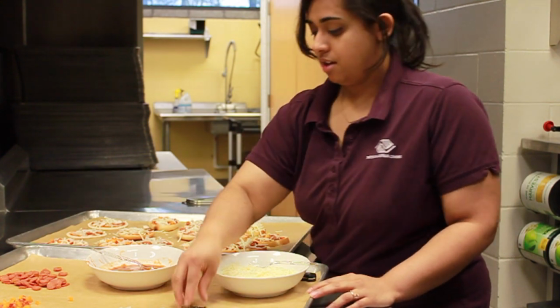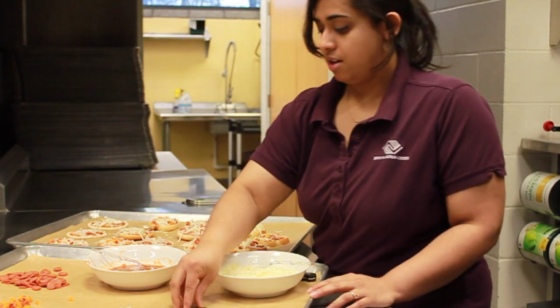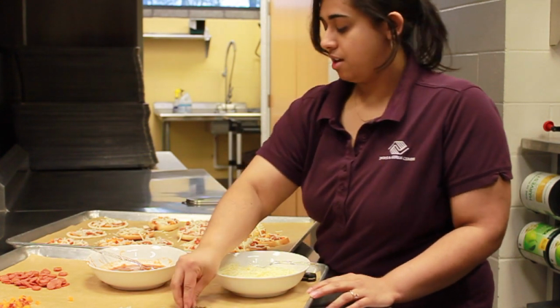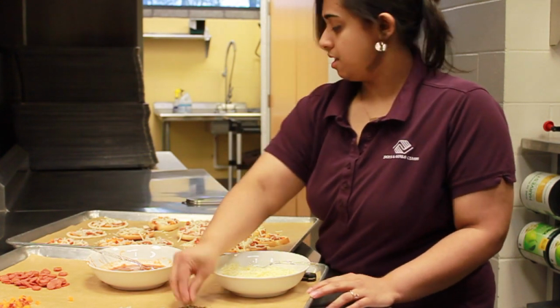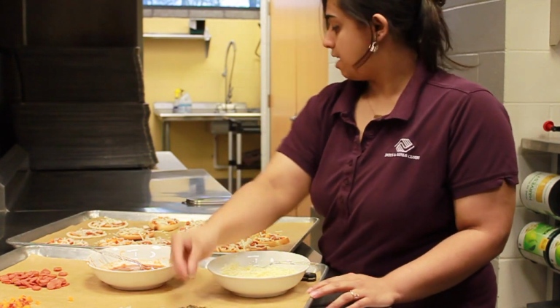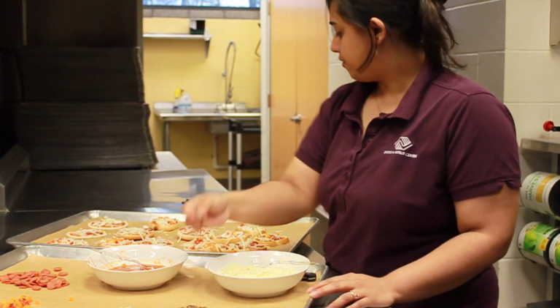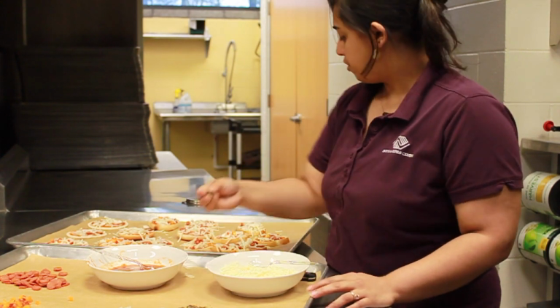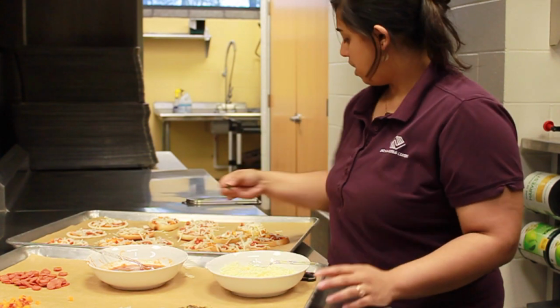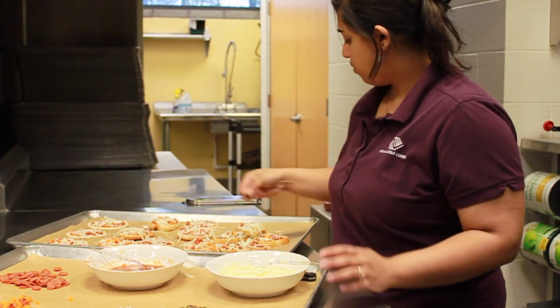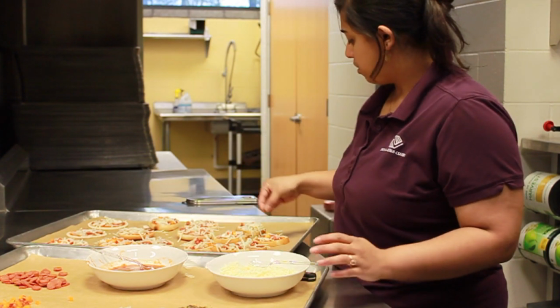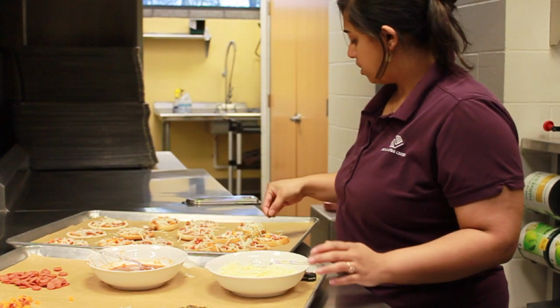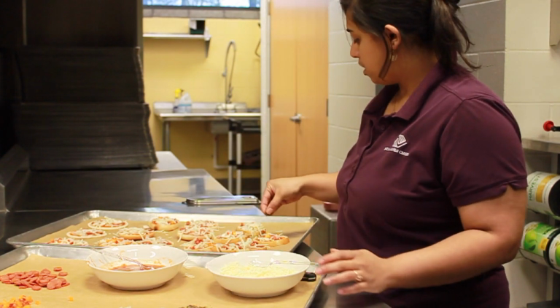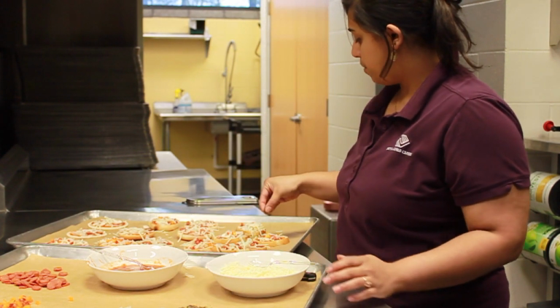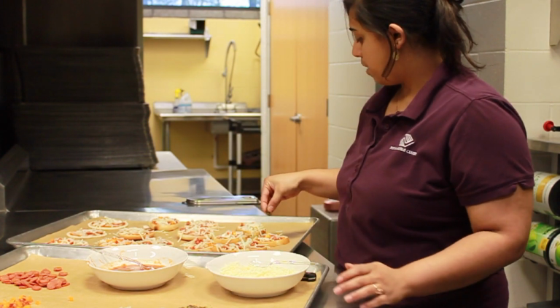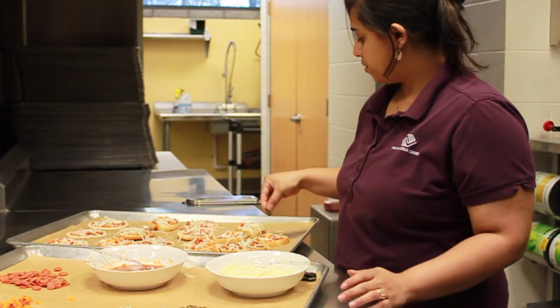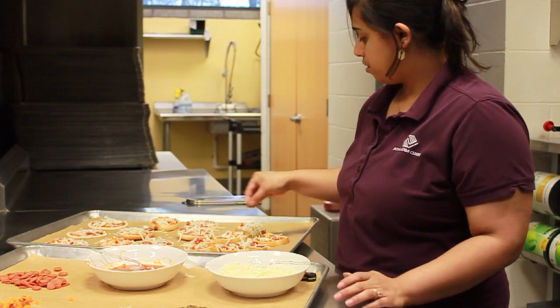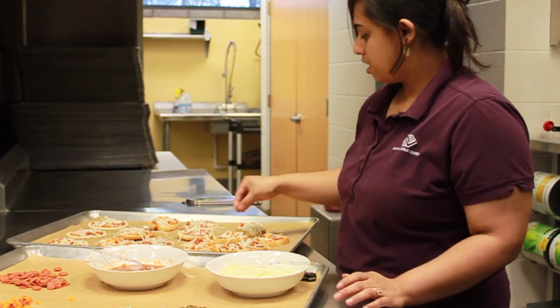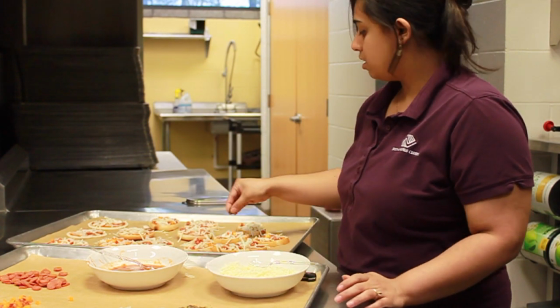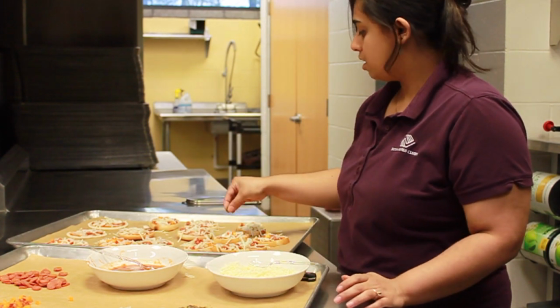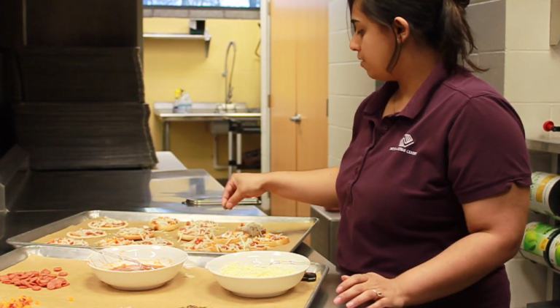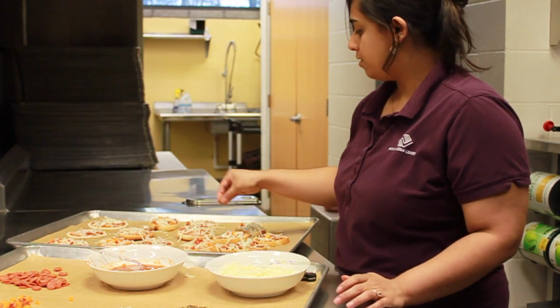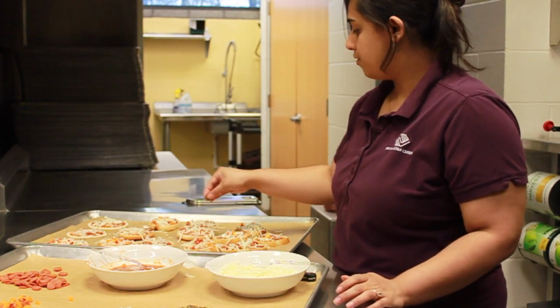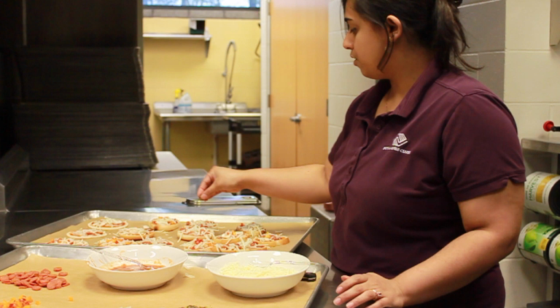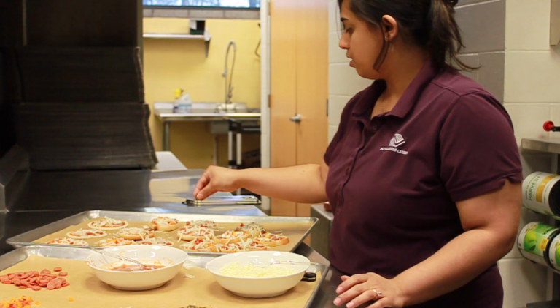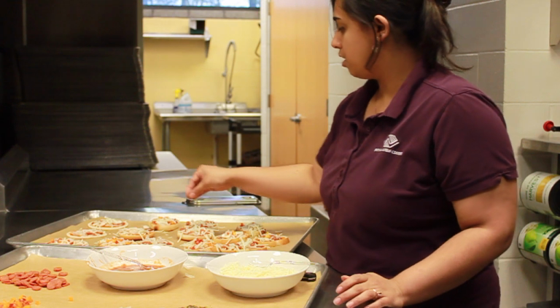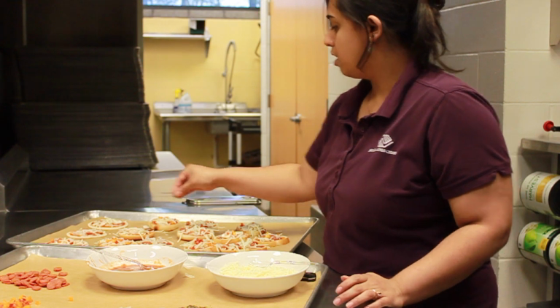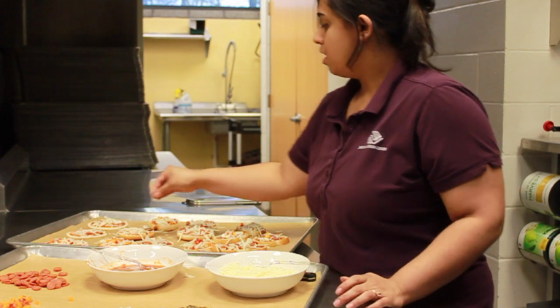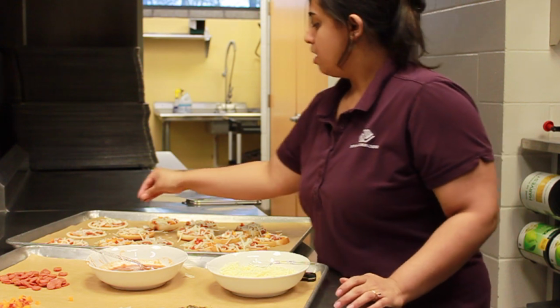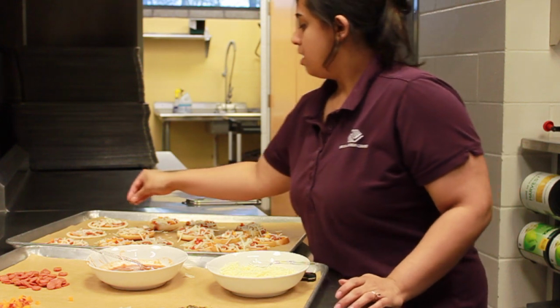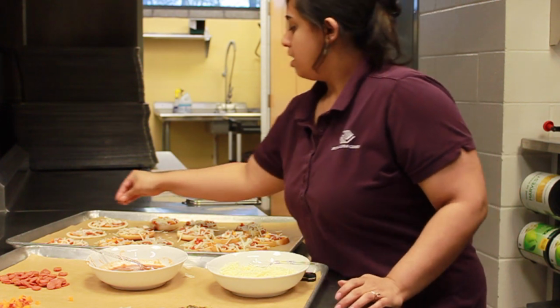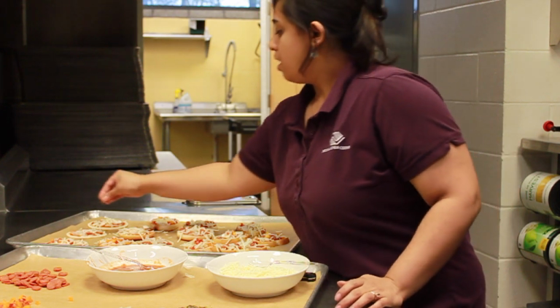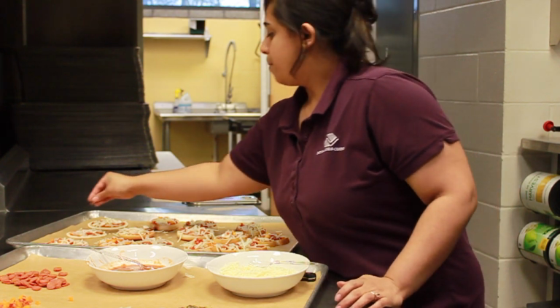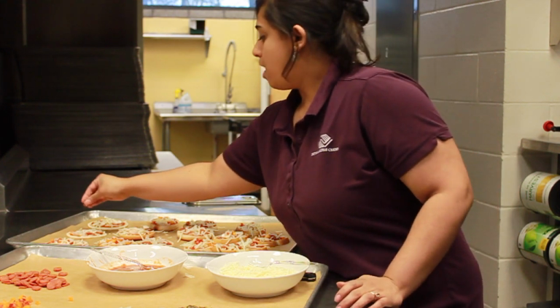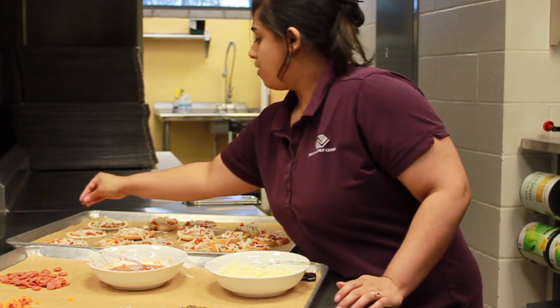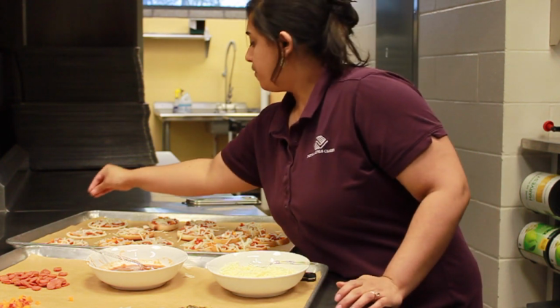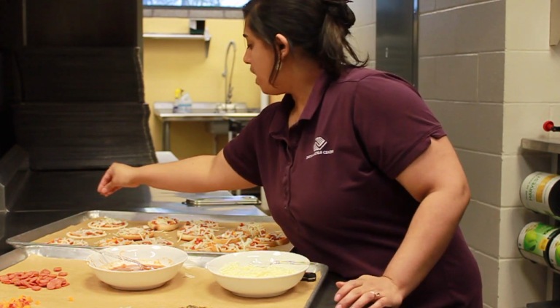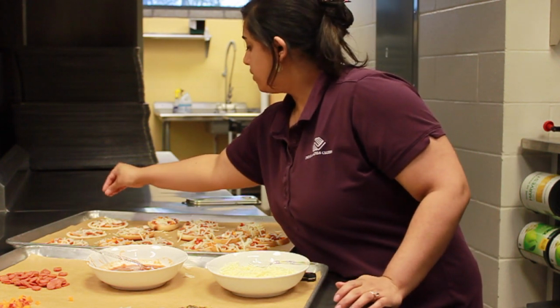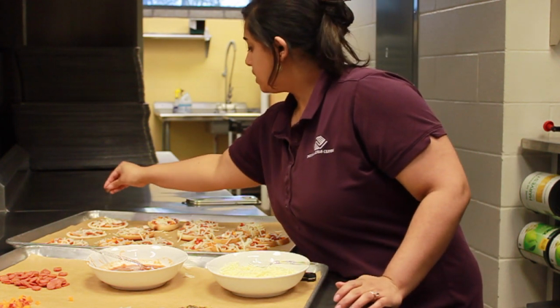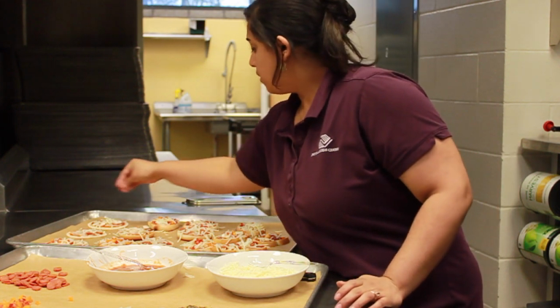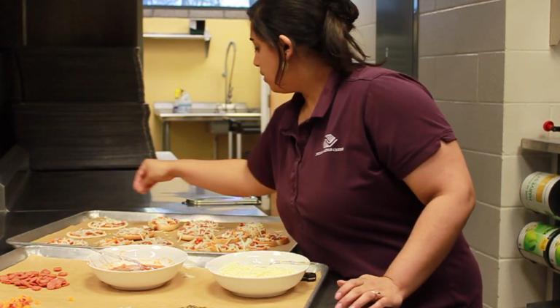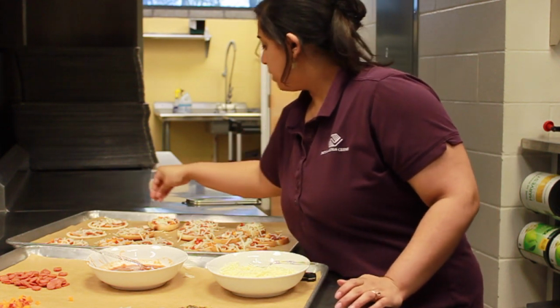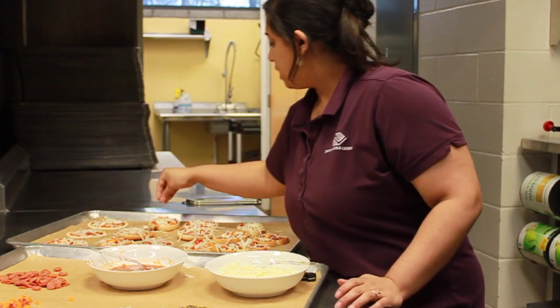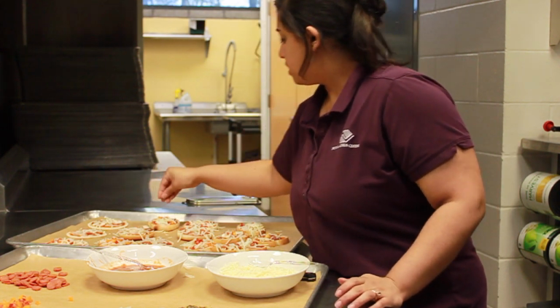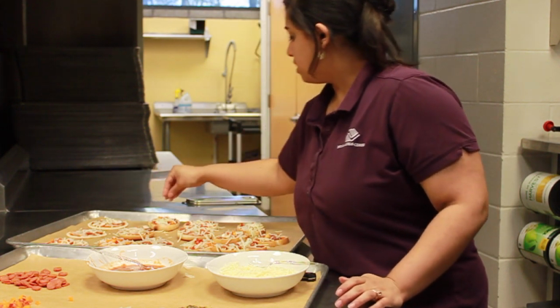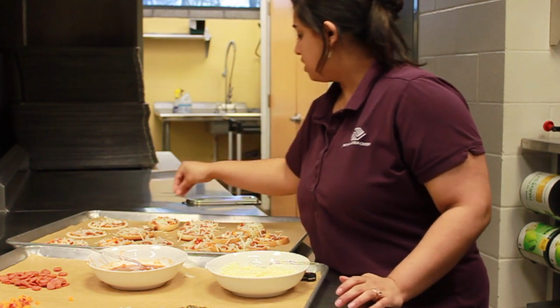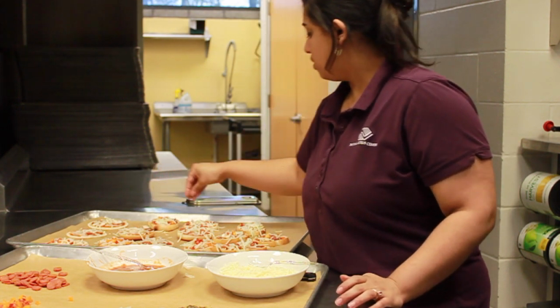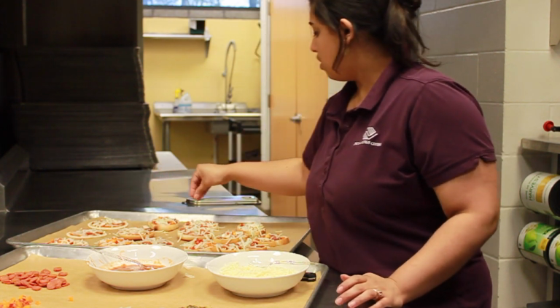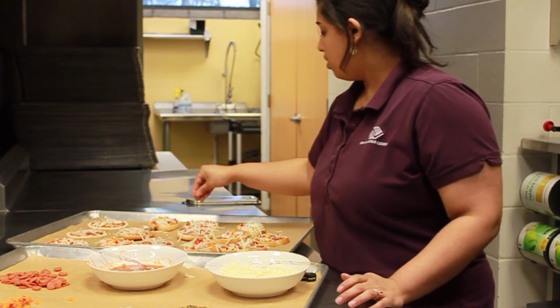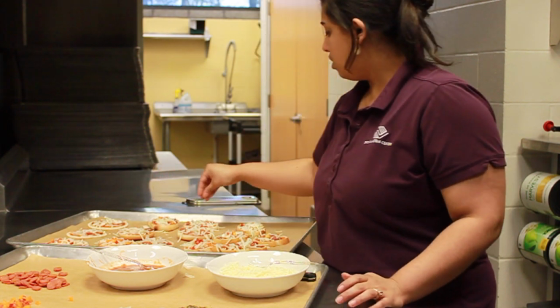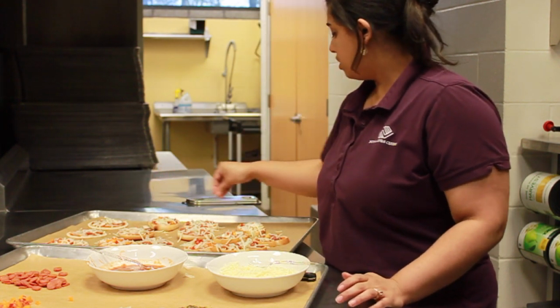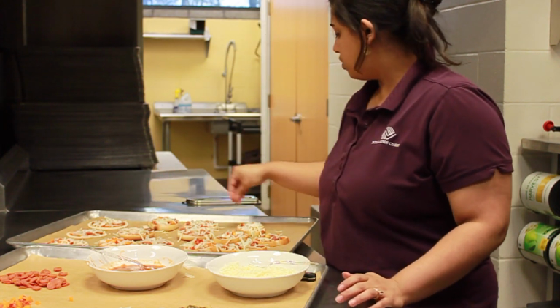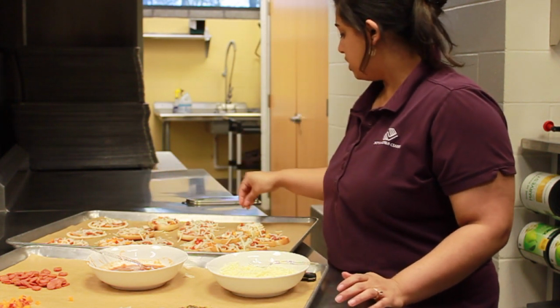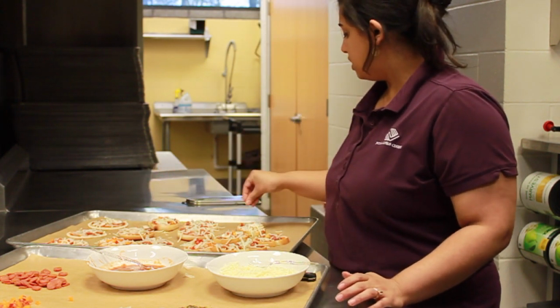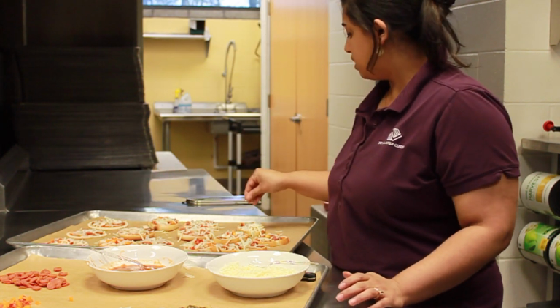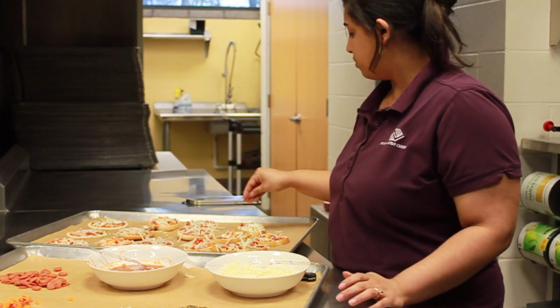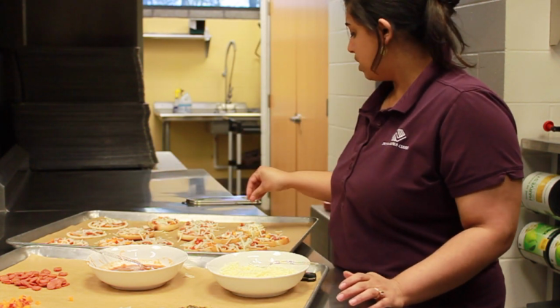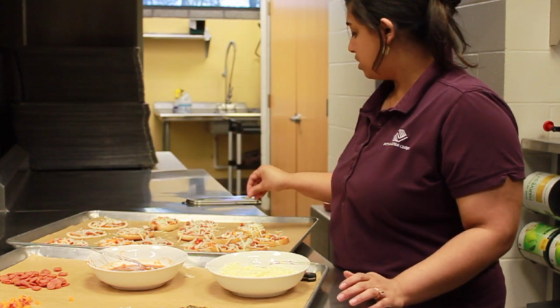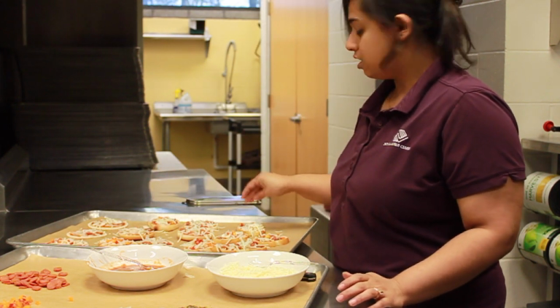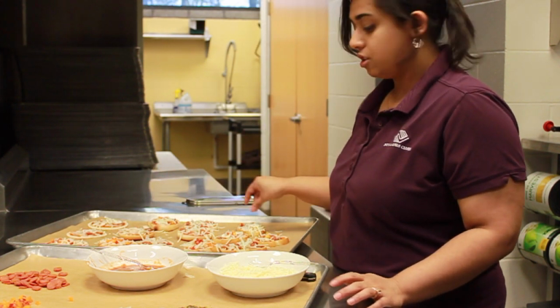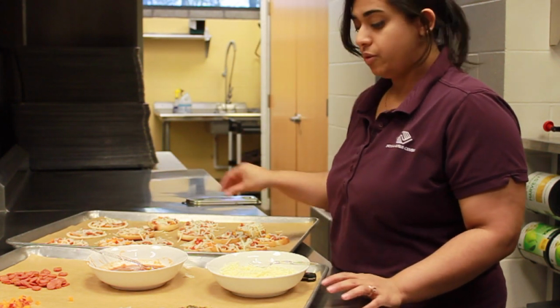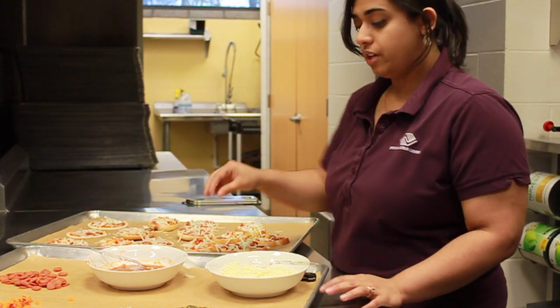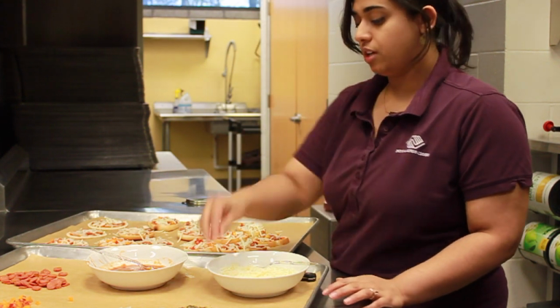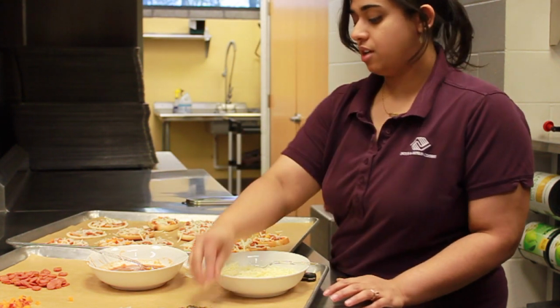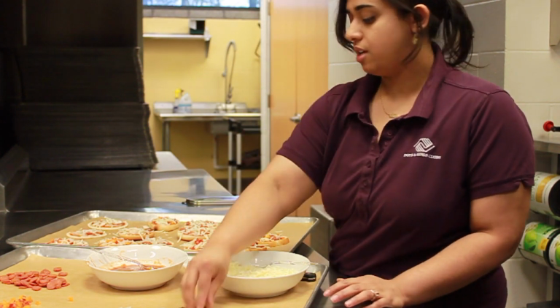After that we're just going to pop them right in the oven for about five to seven minutes until all the cheese is melty gooey goodness.